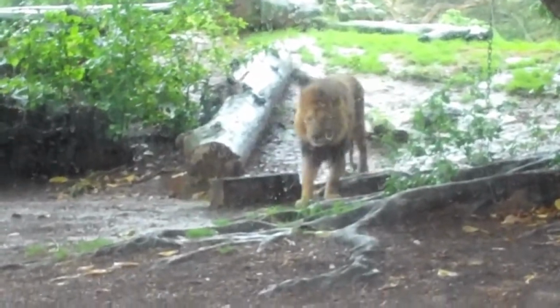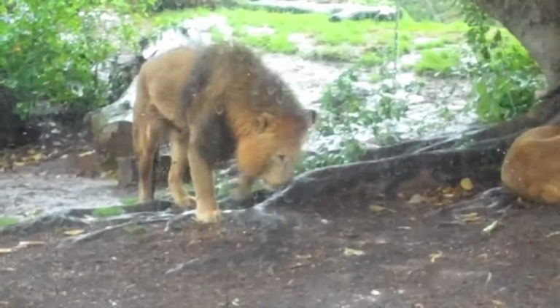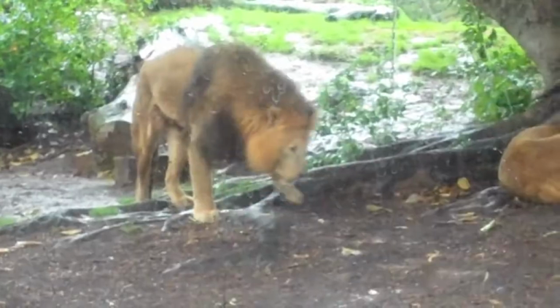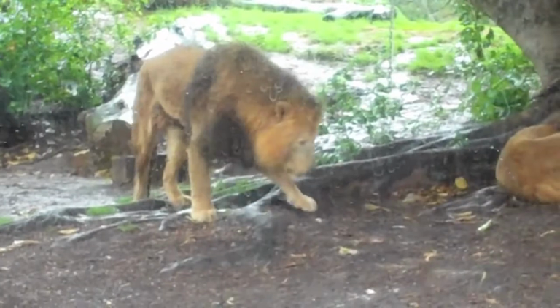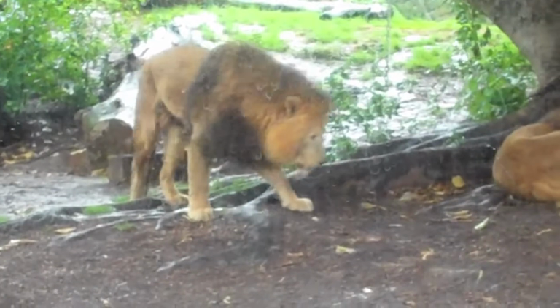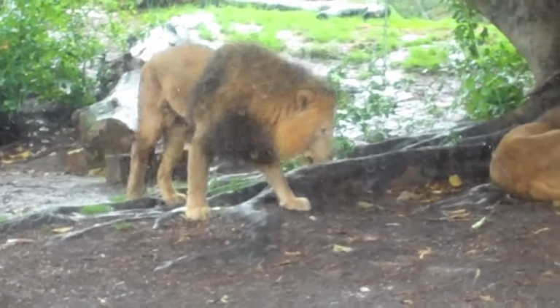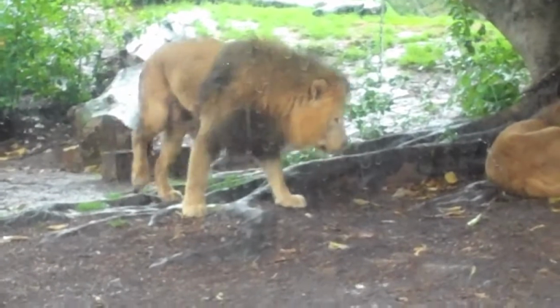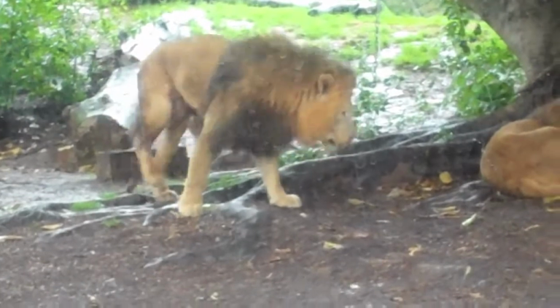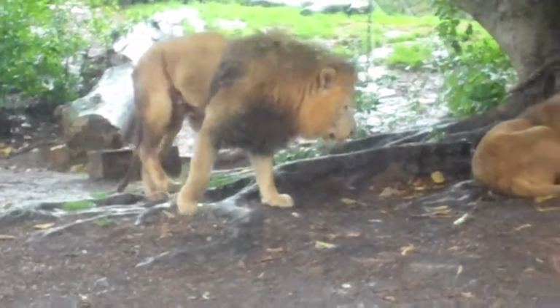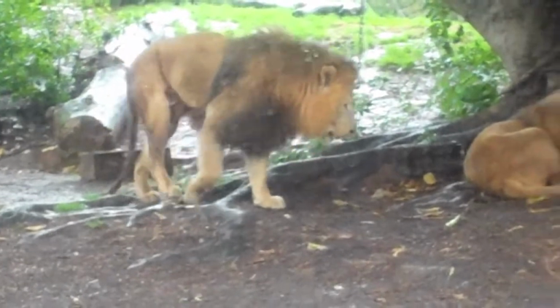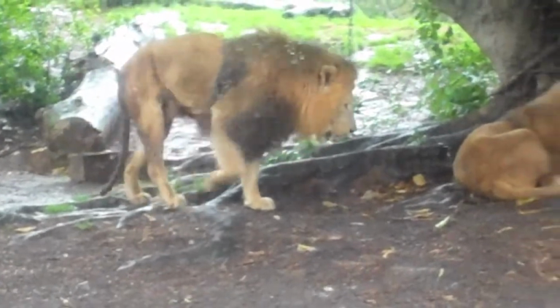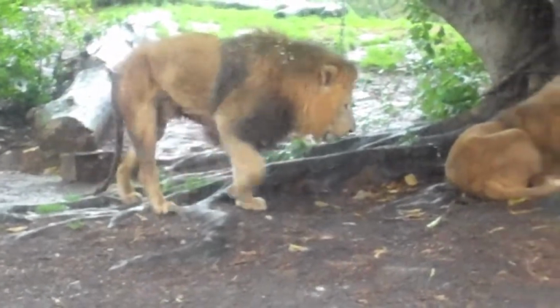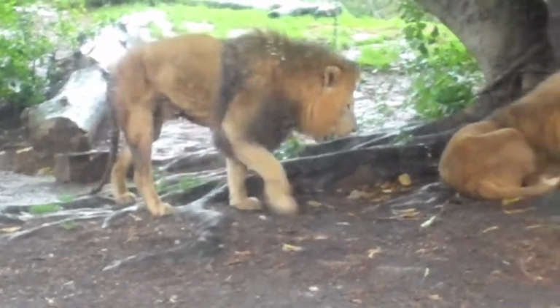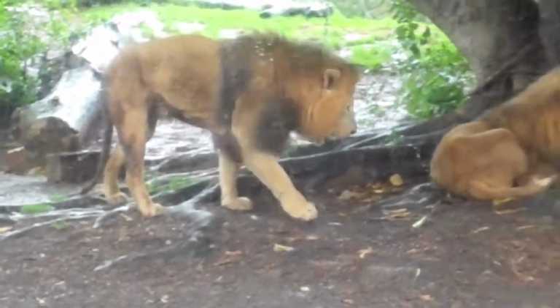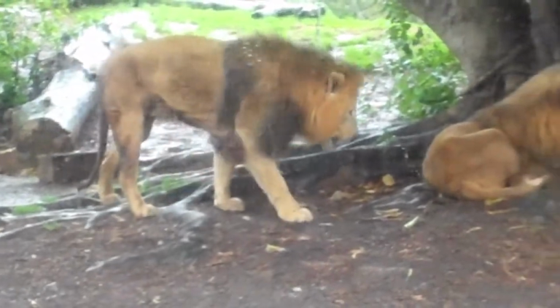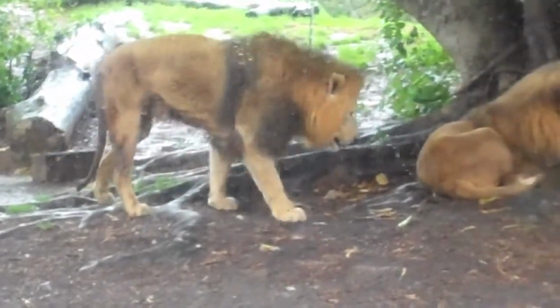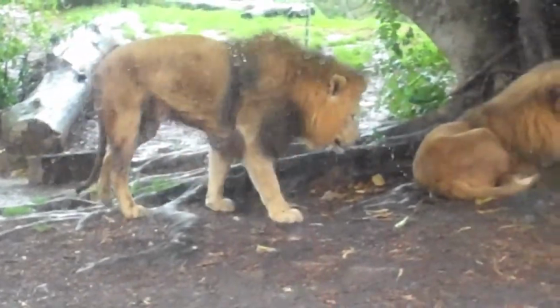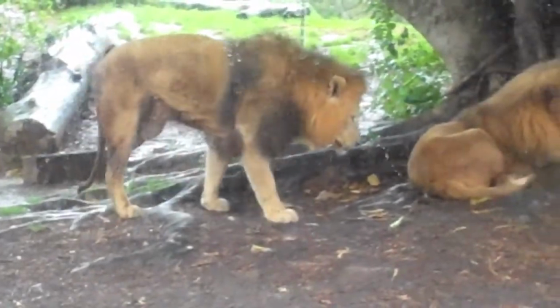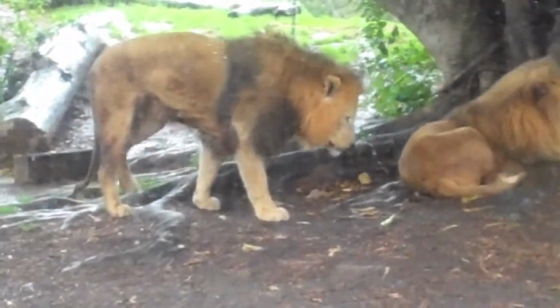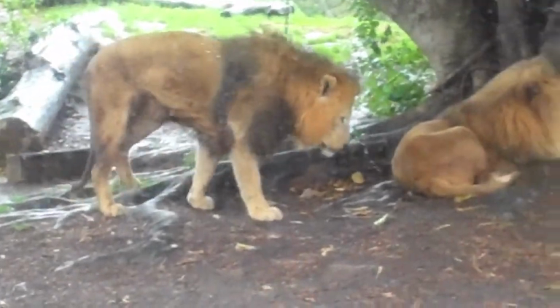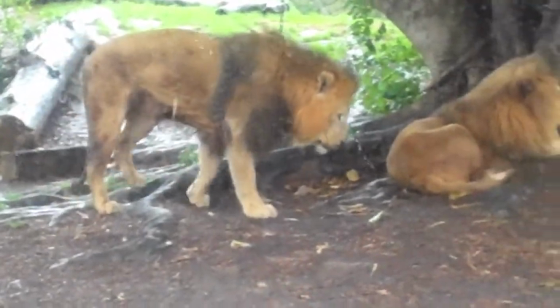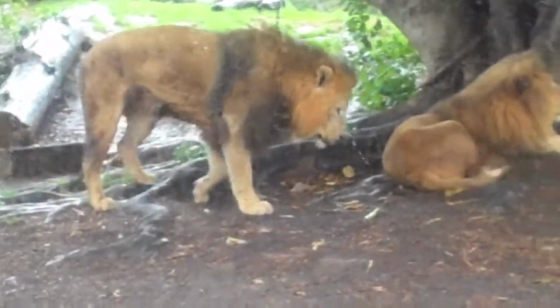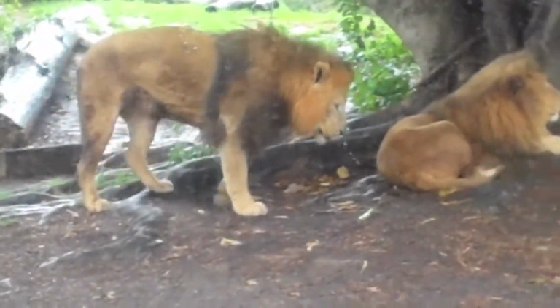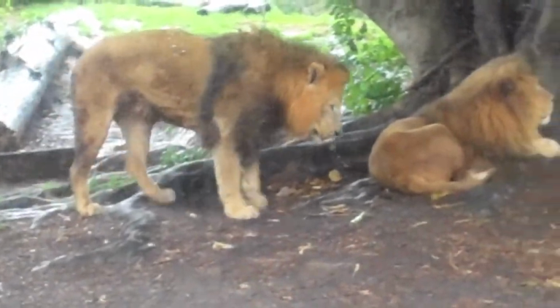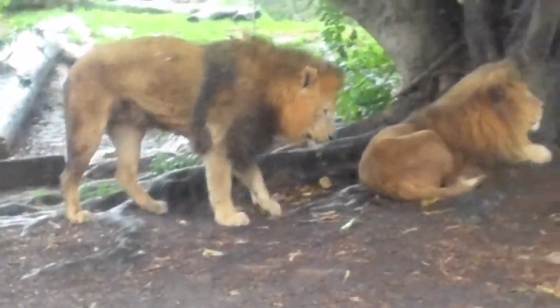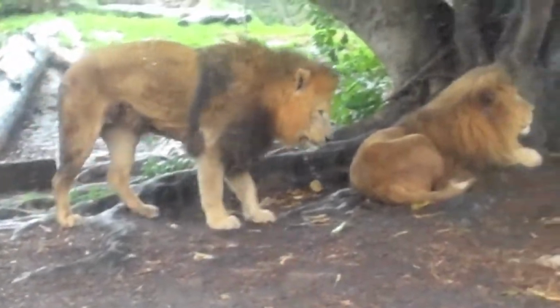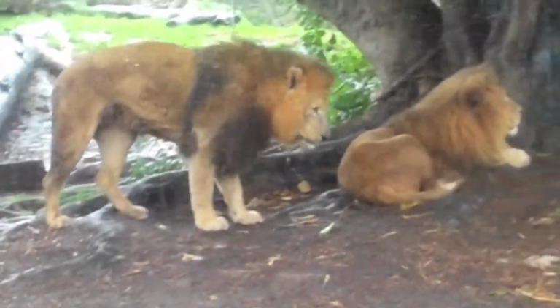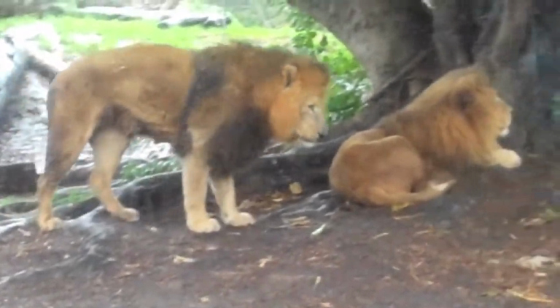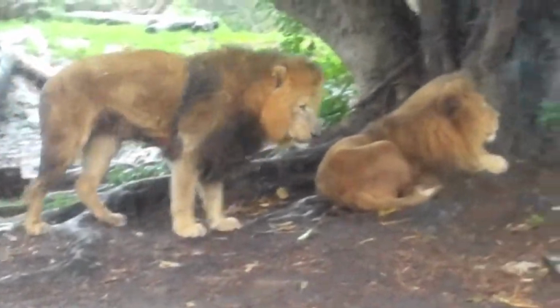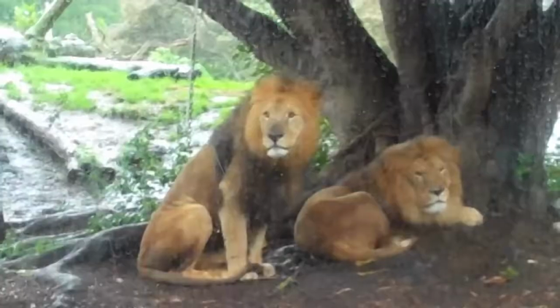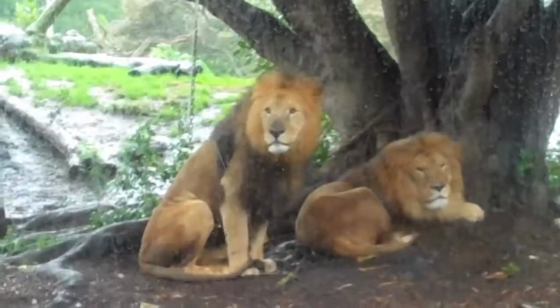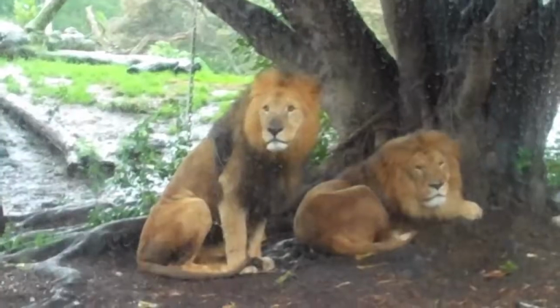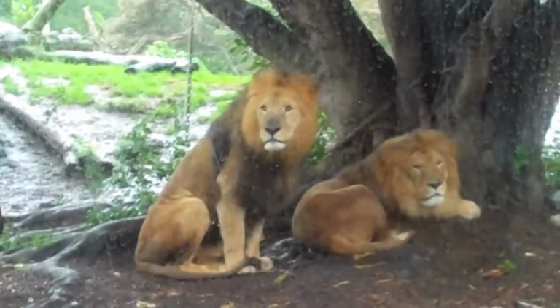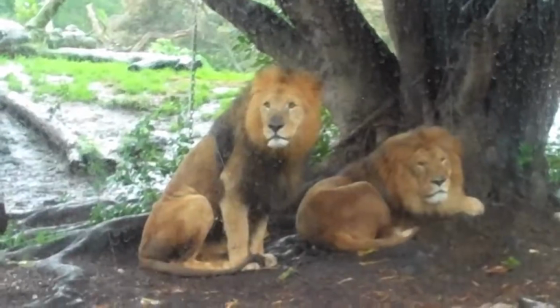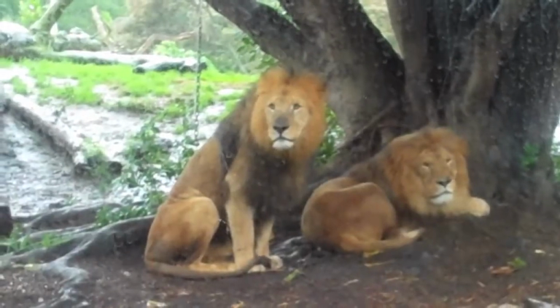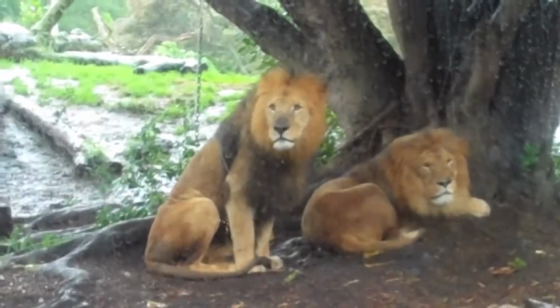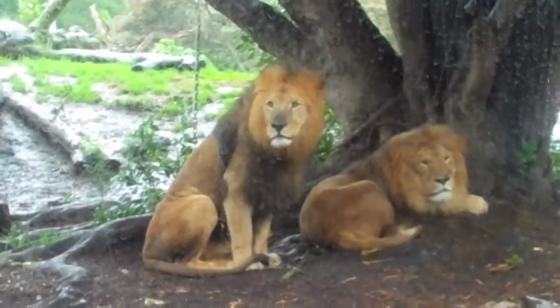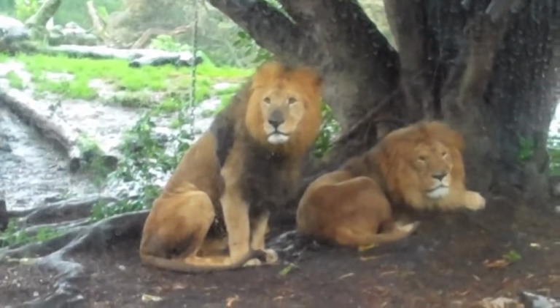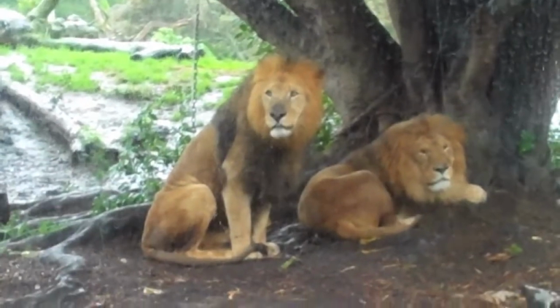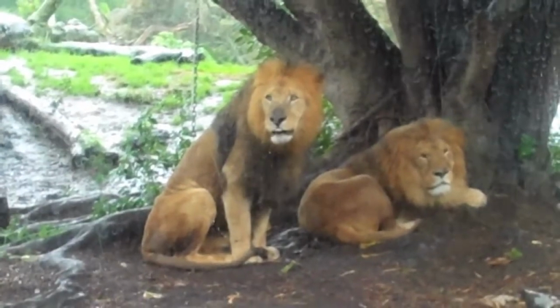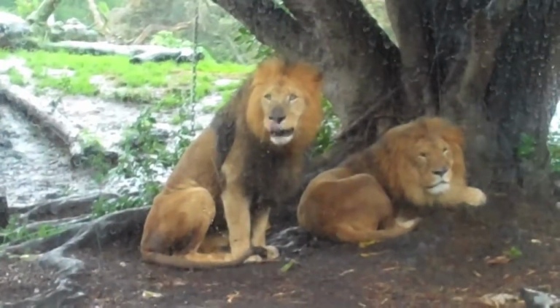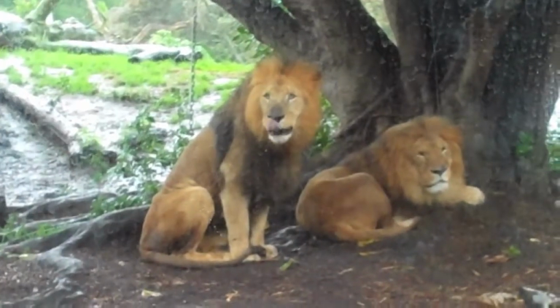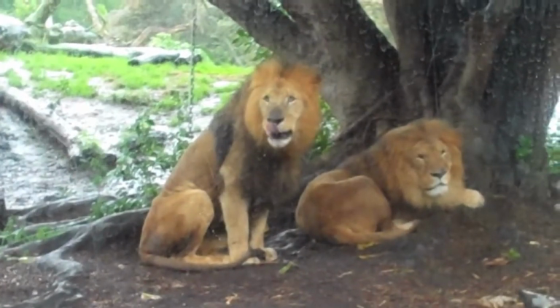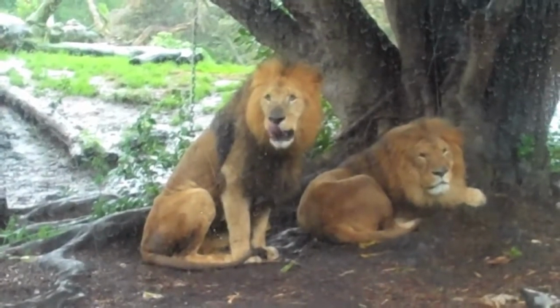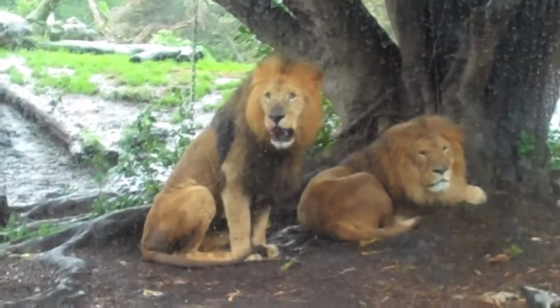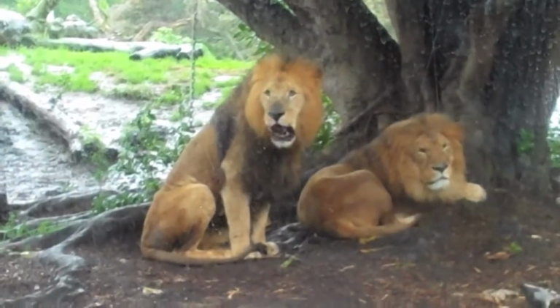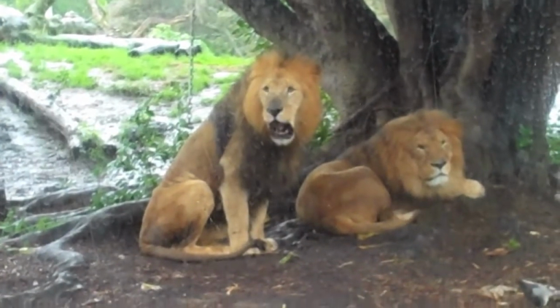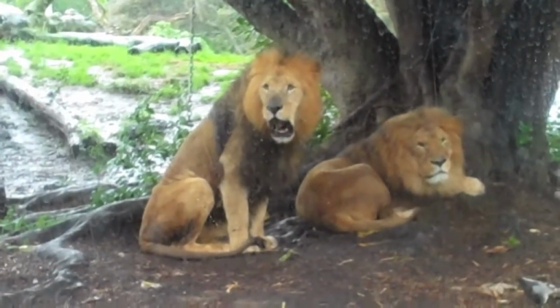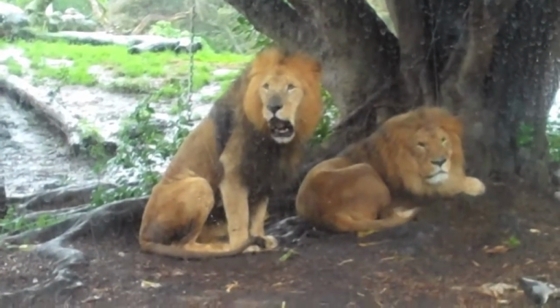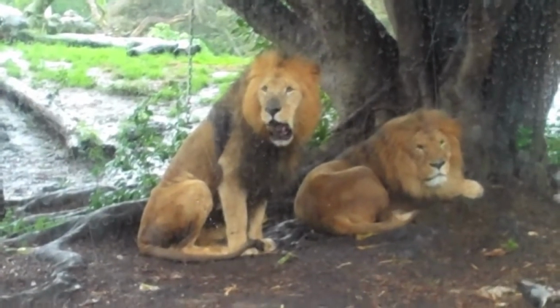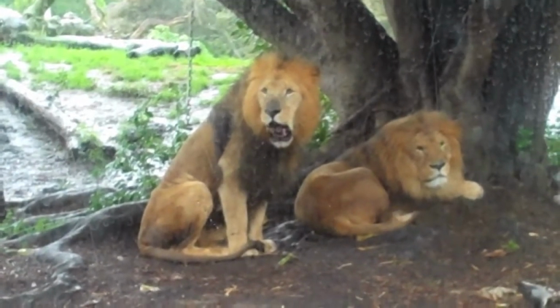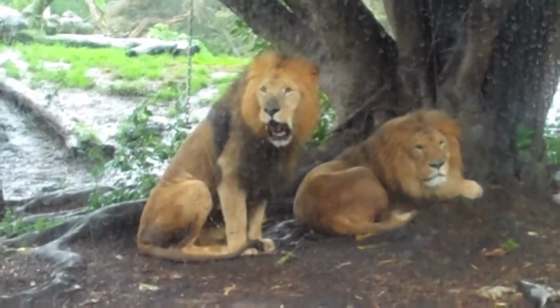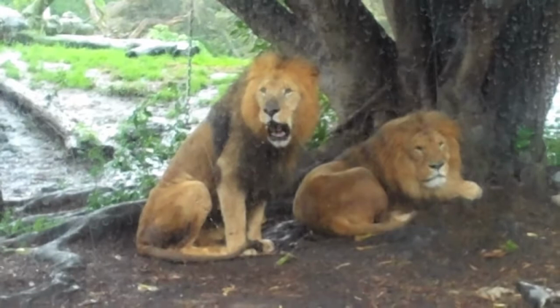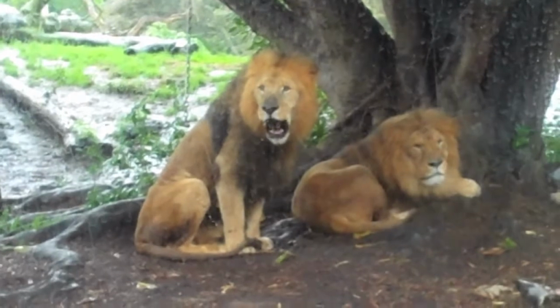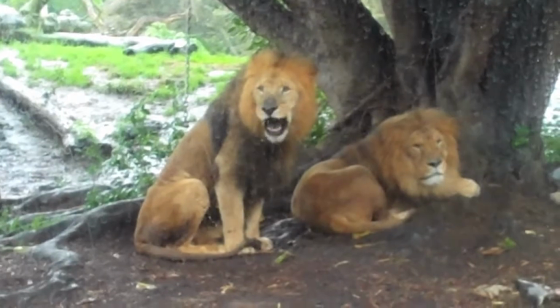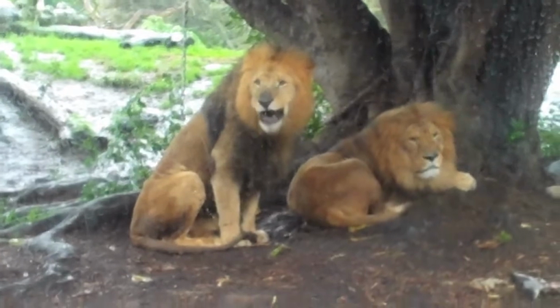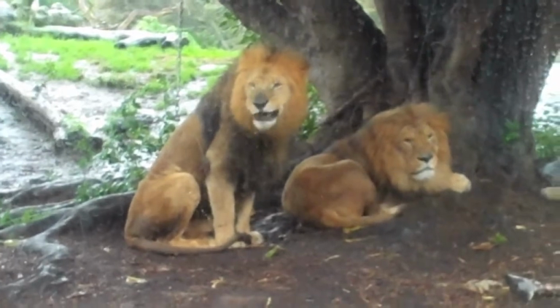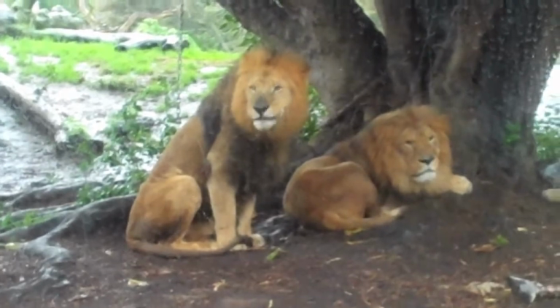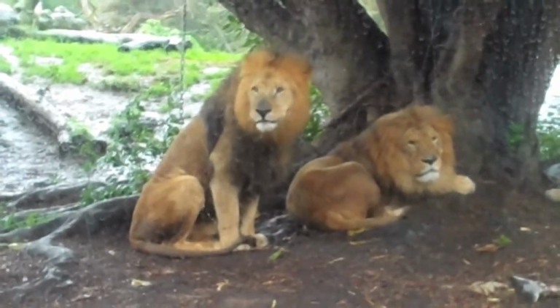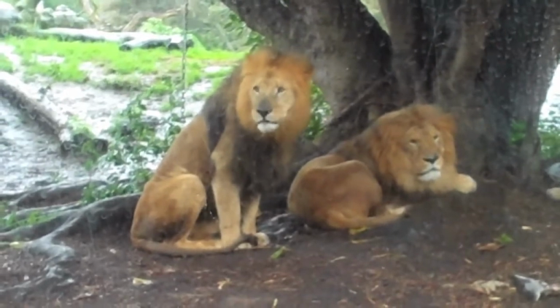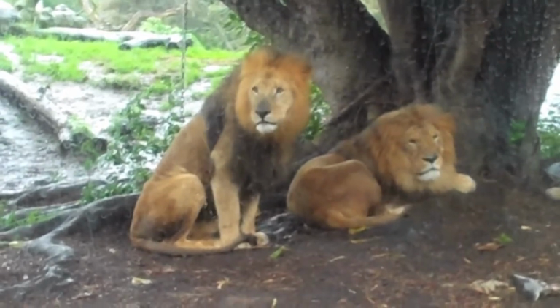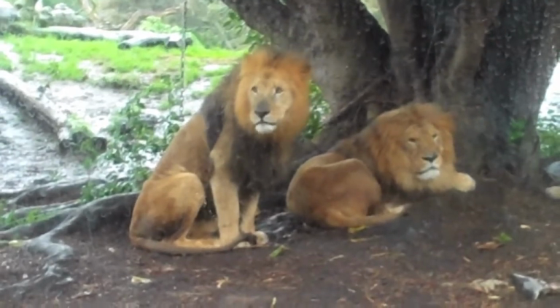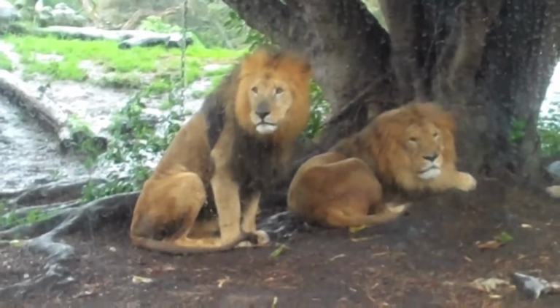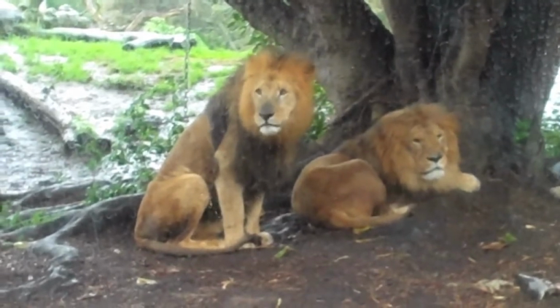It looks grumpy. Should I keep the ice cream?